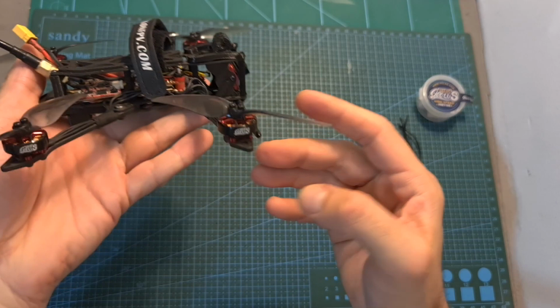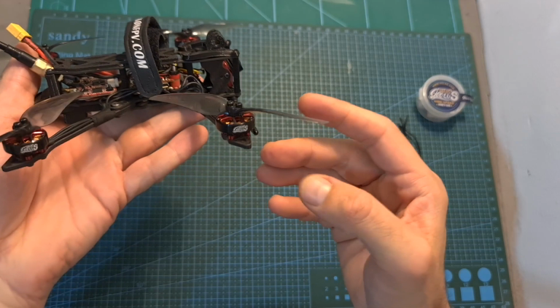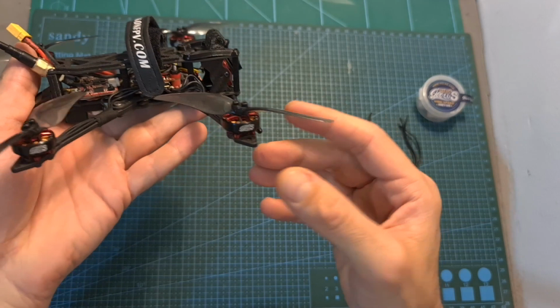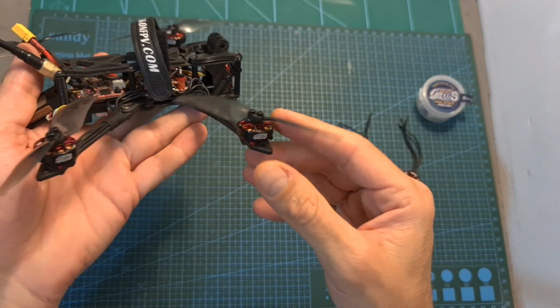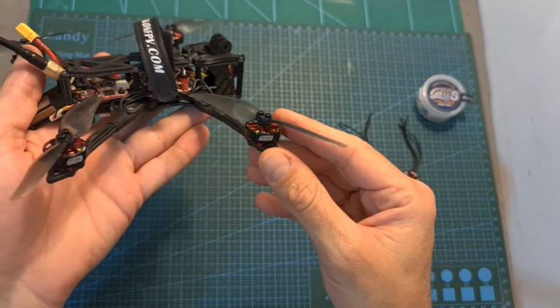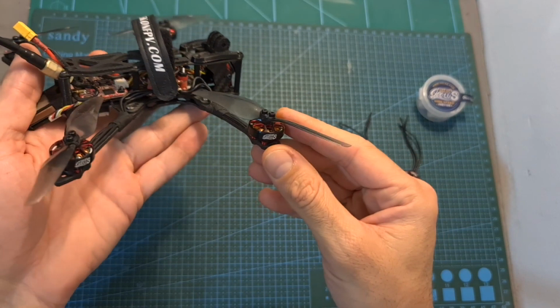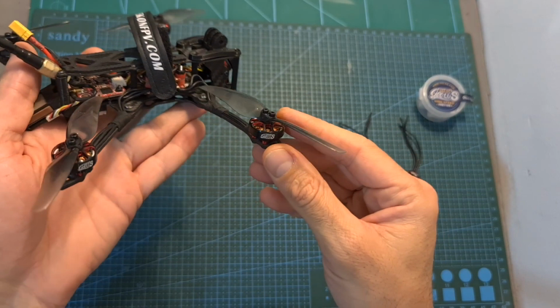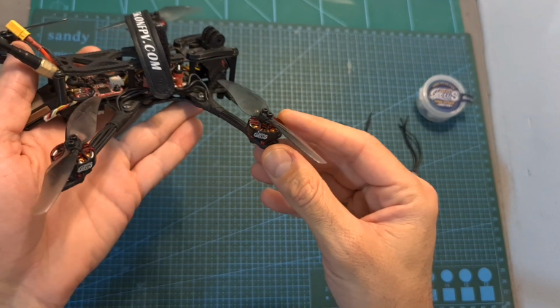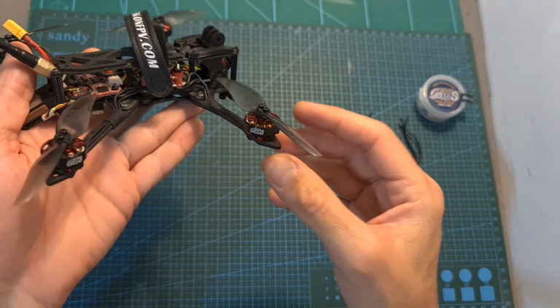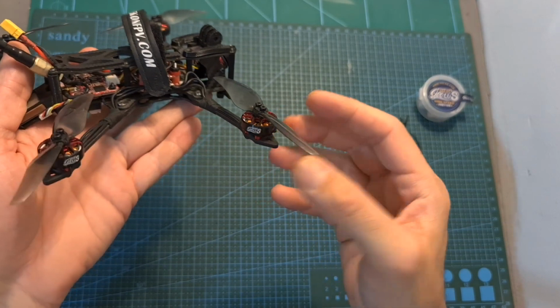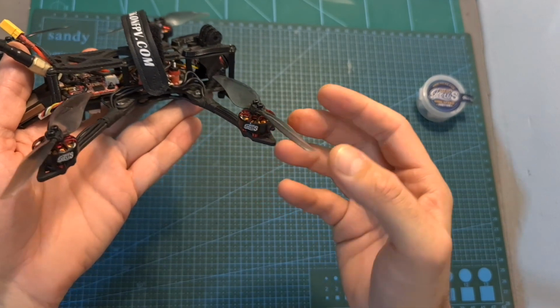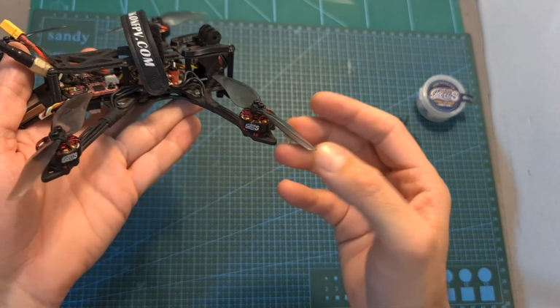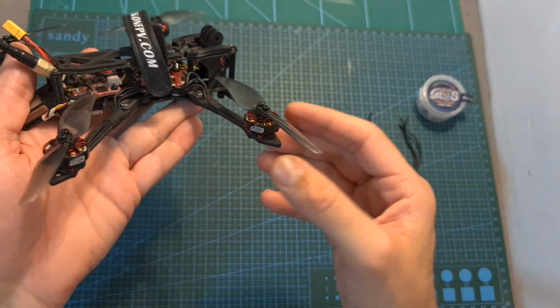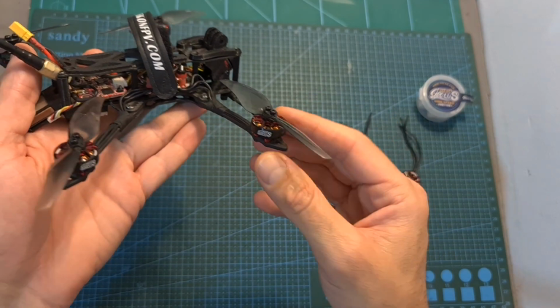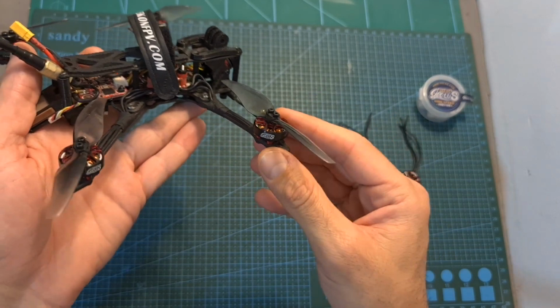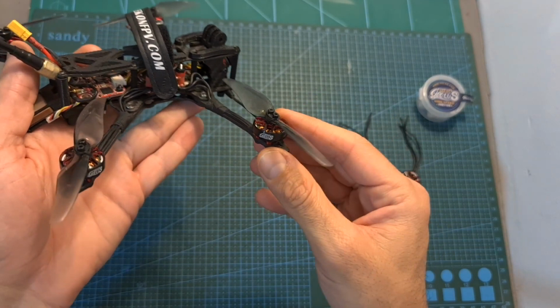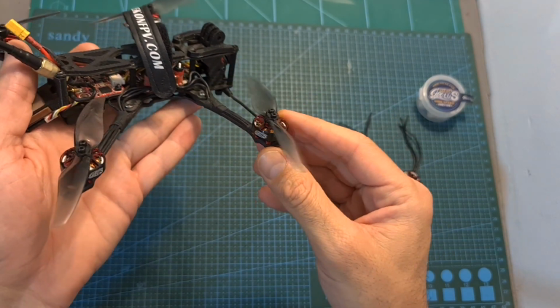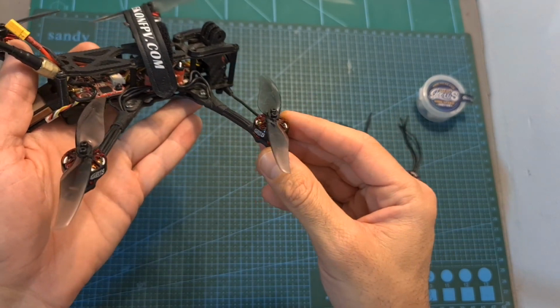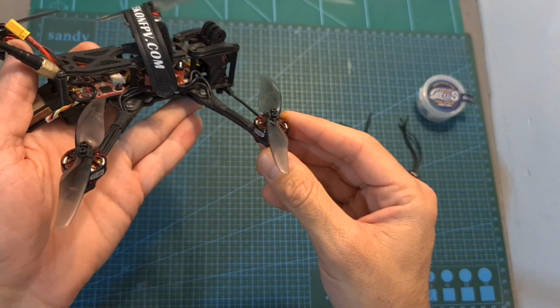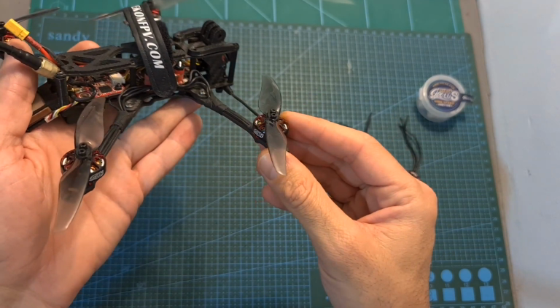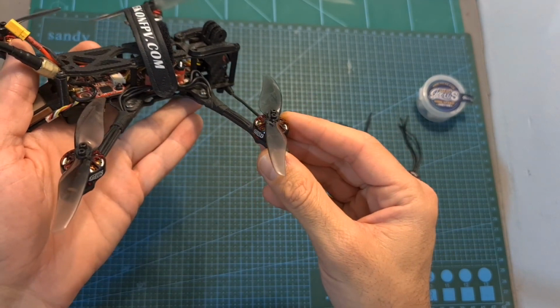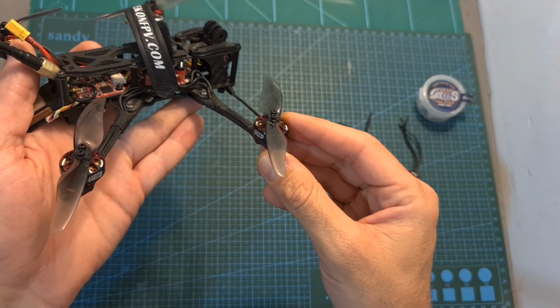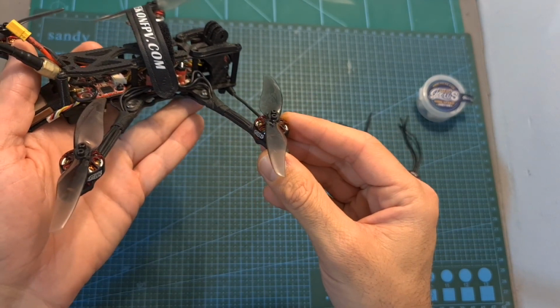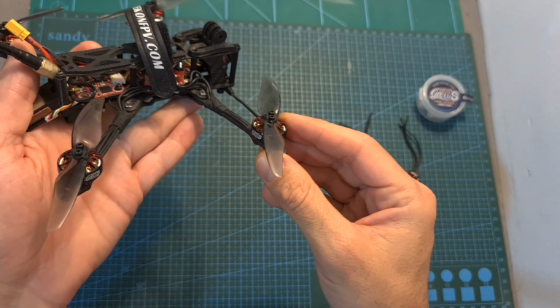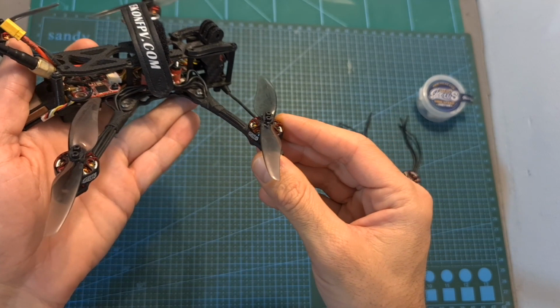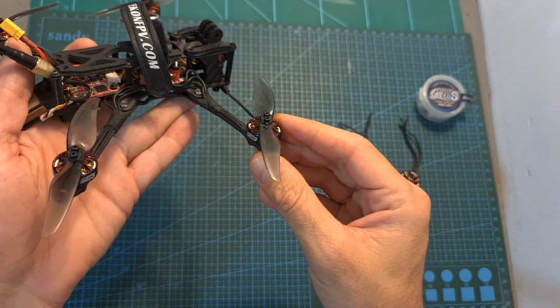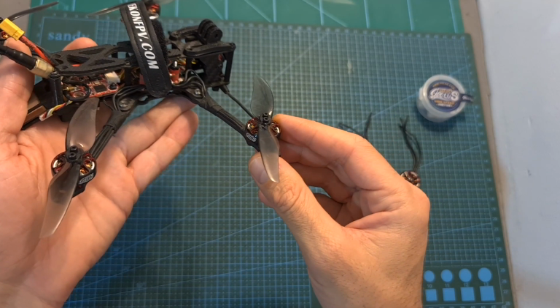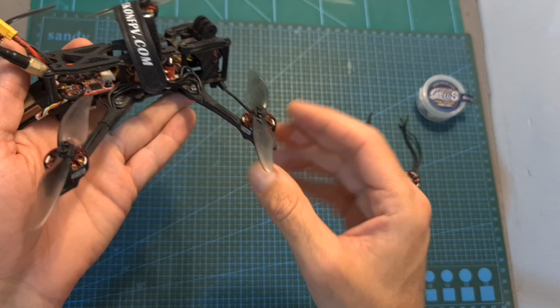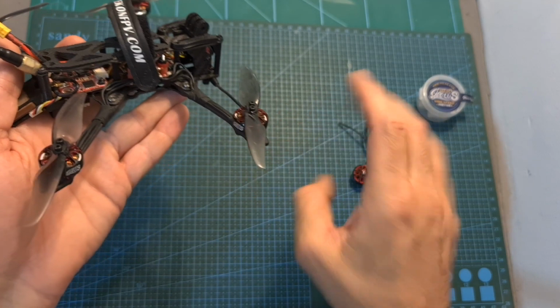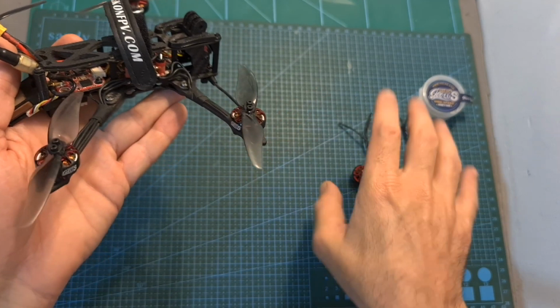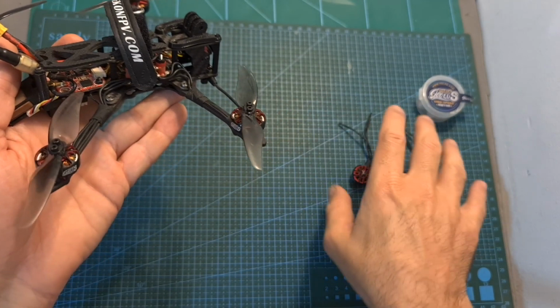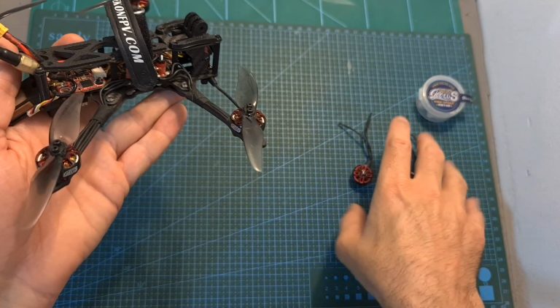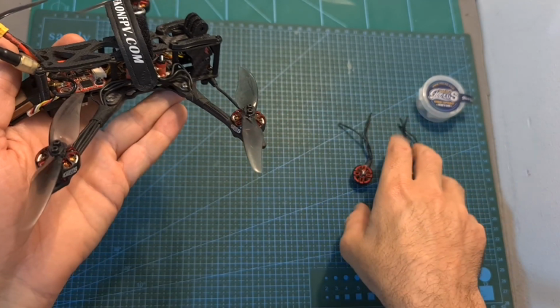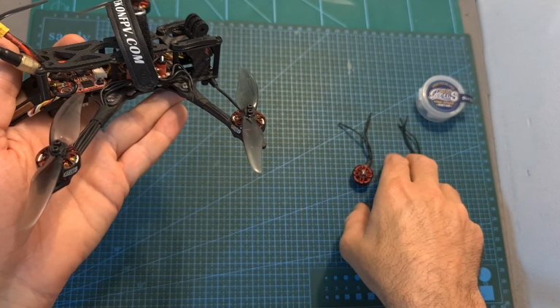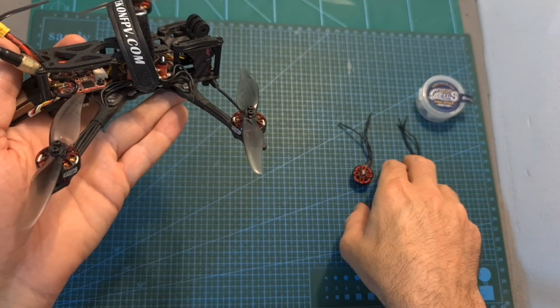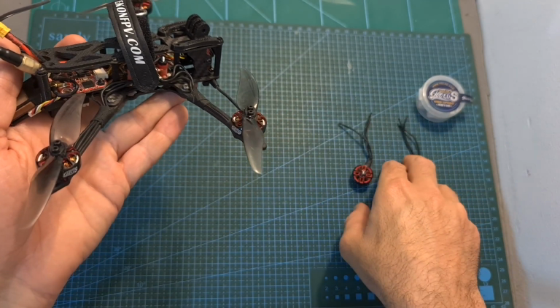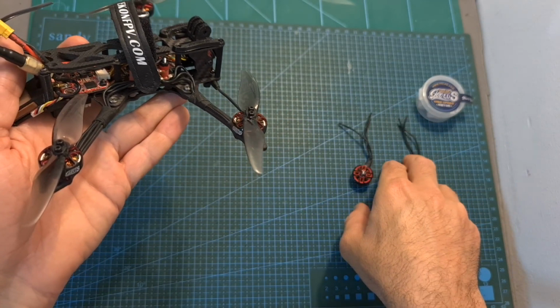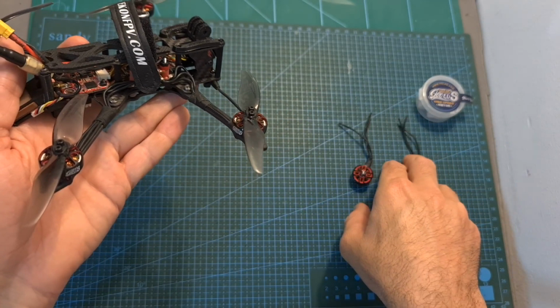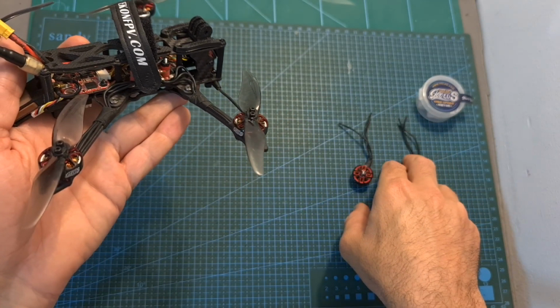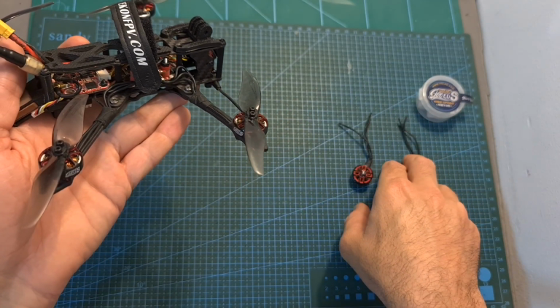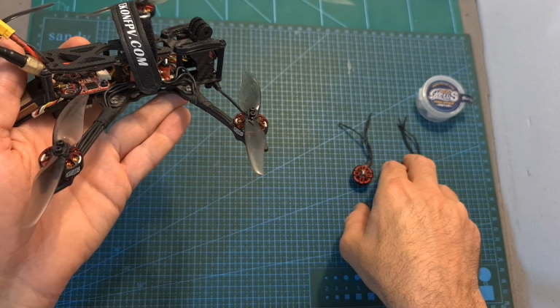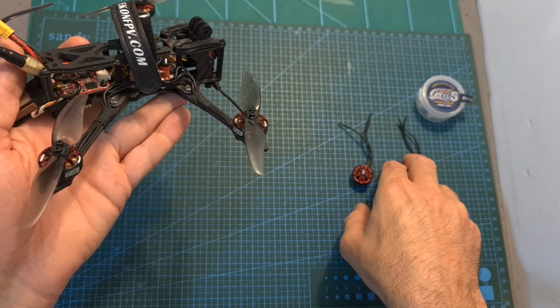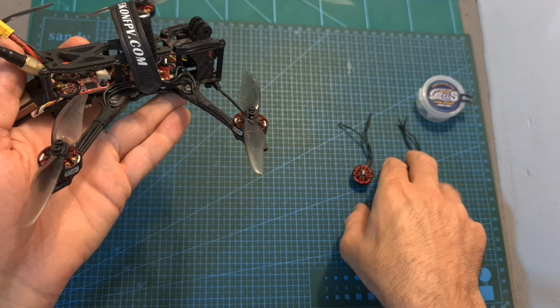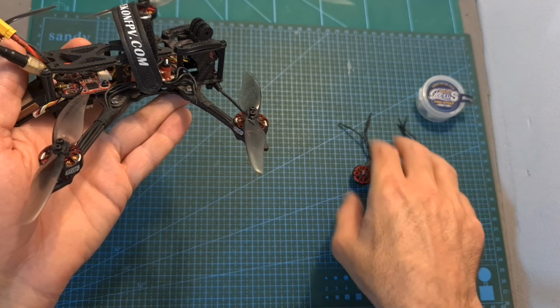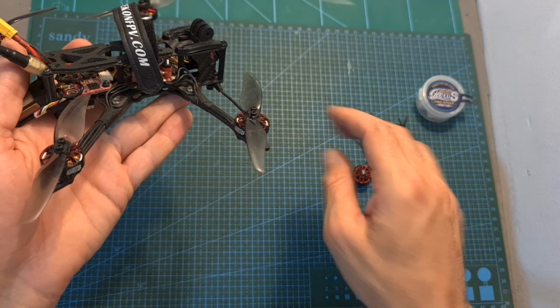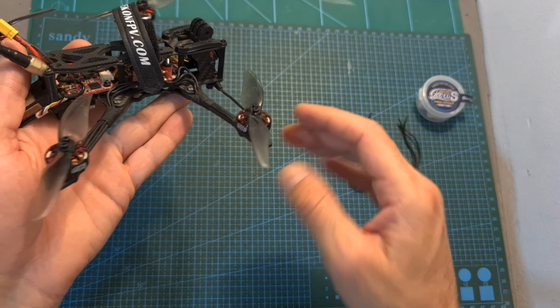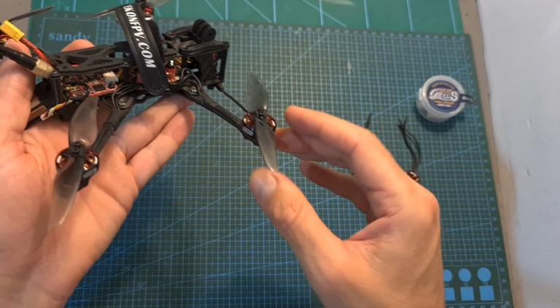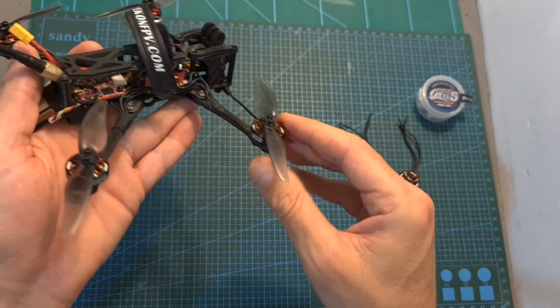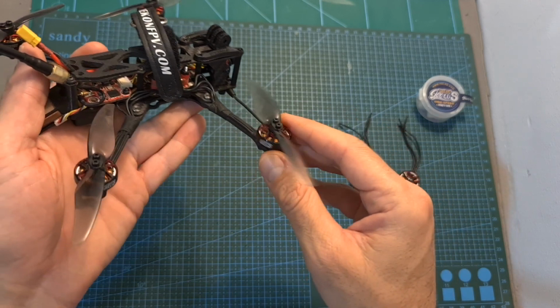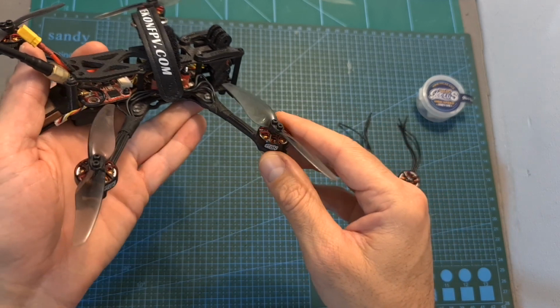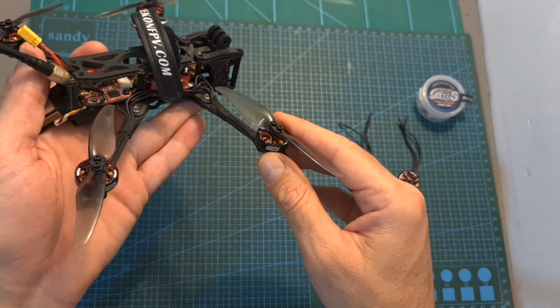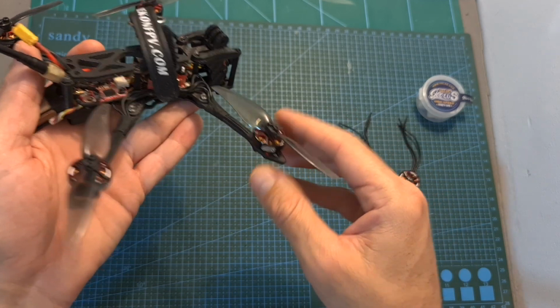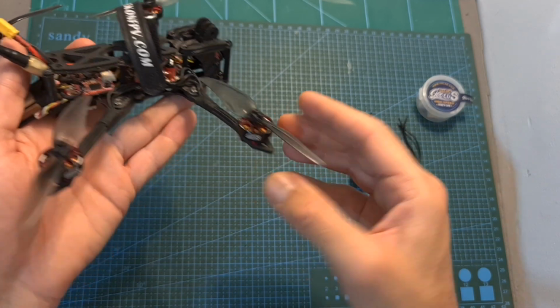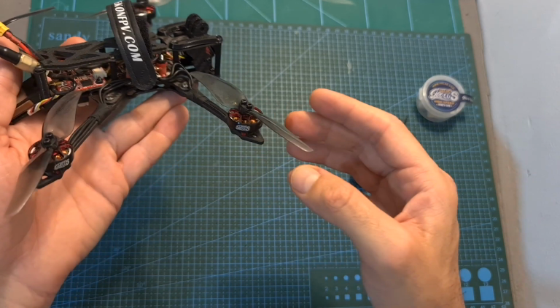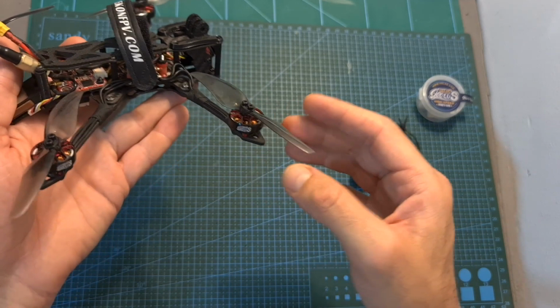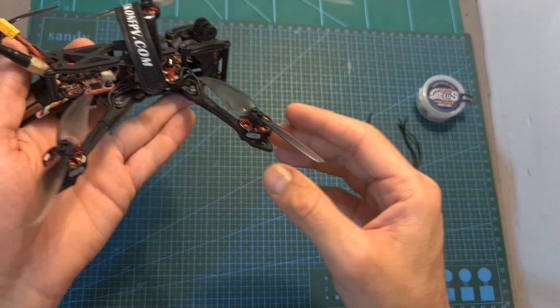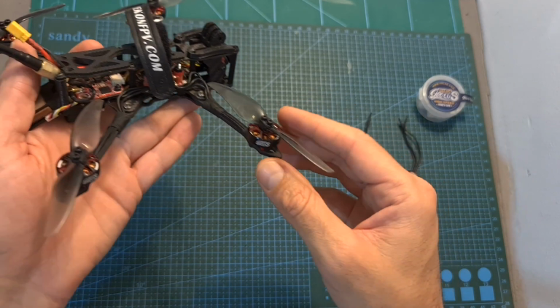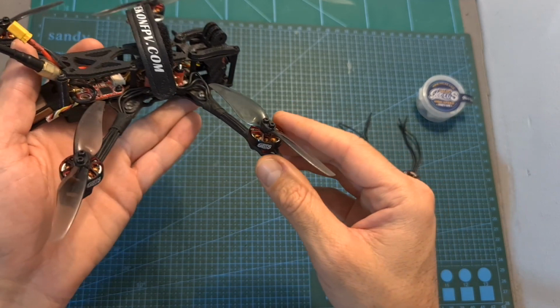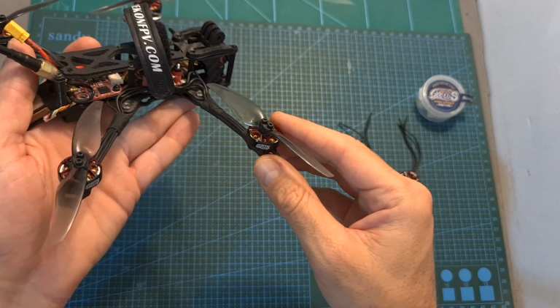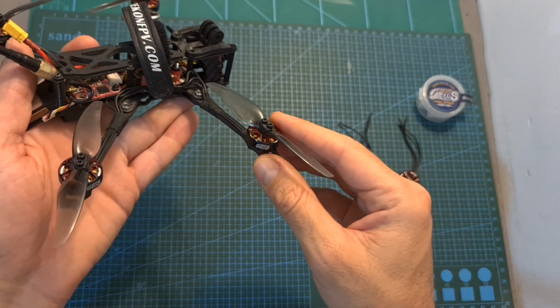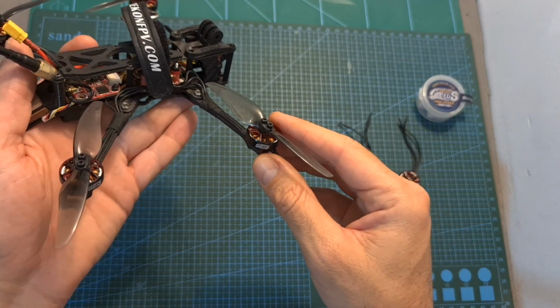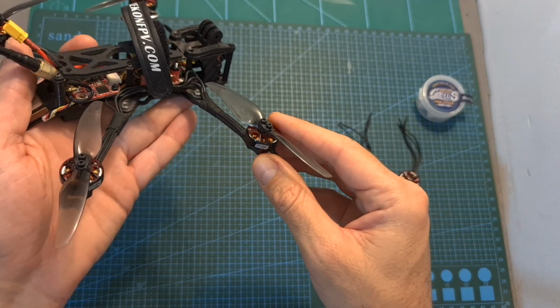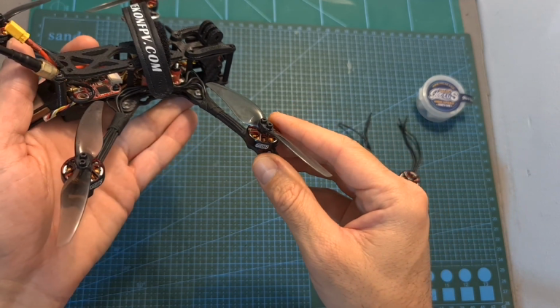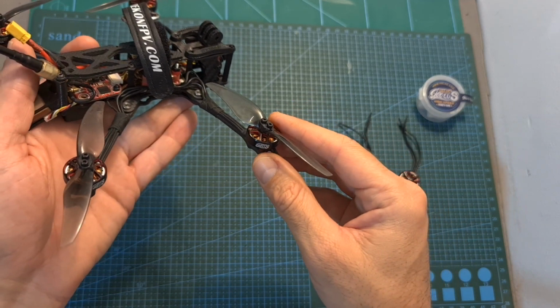As for noise level, as far as I can tell, just like the 1404 motors, the 1603 motors are pretty quiet.